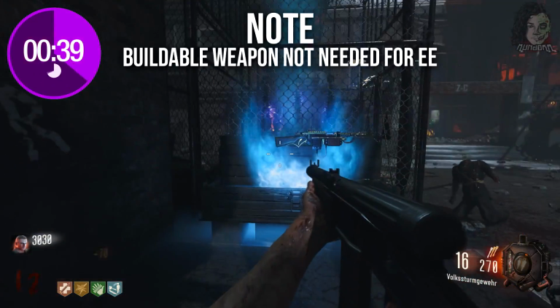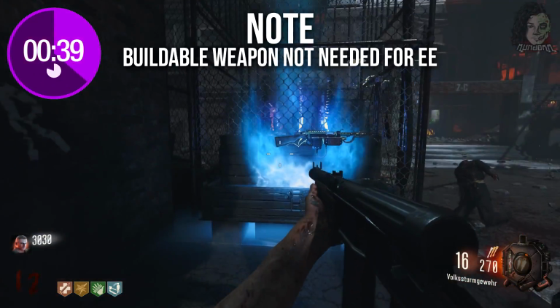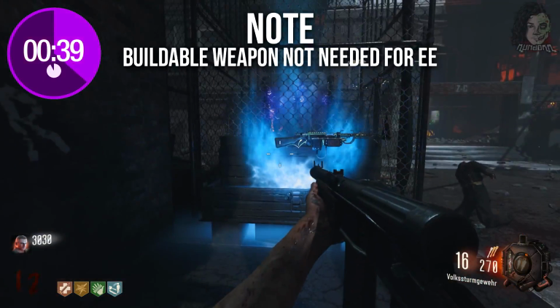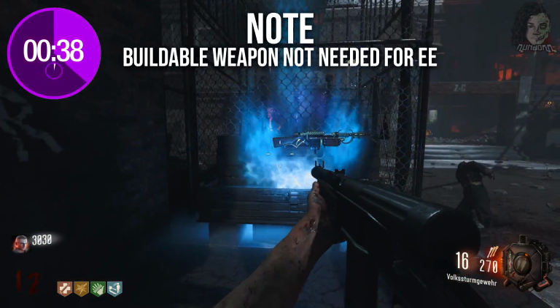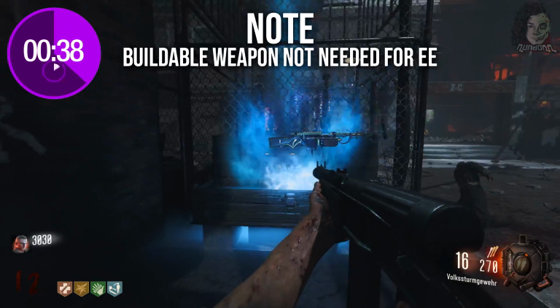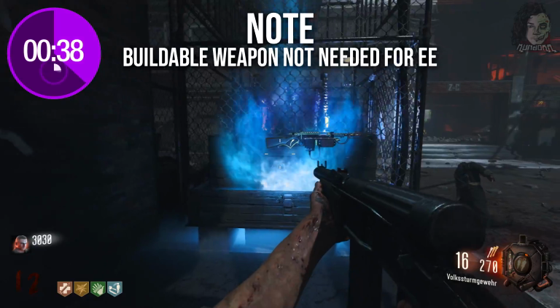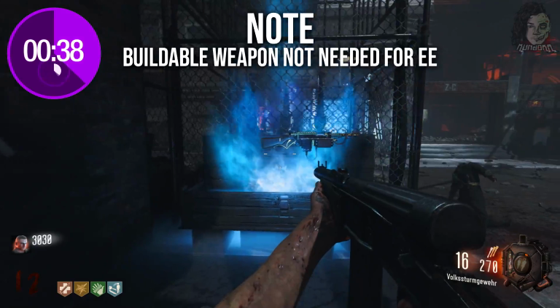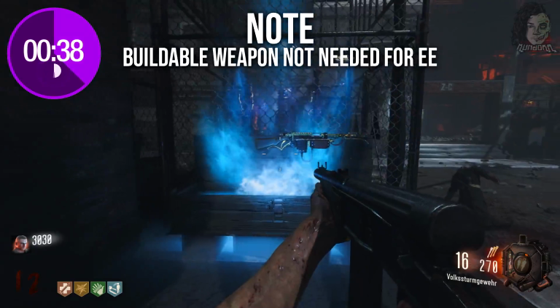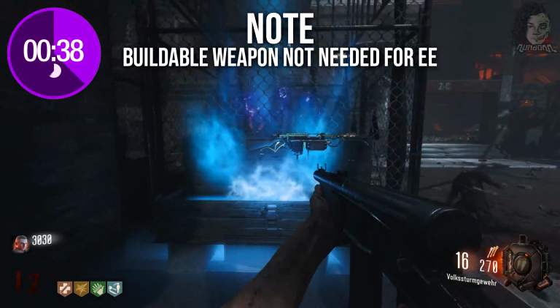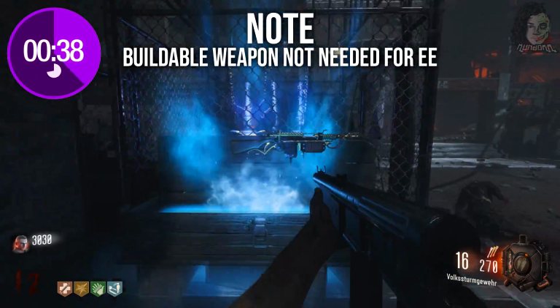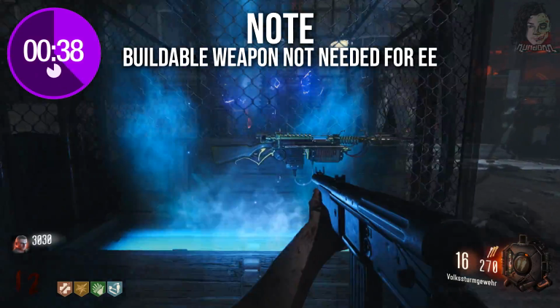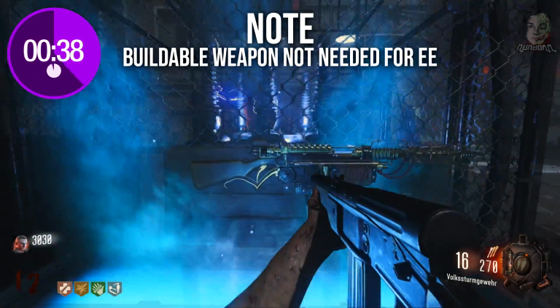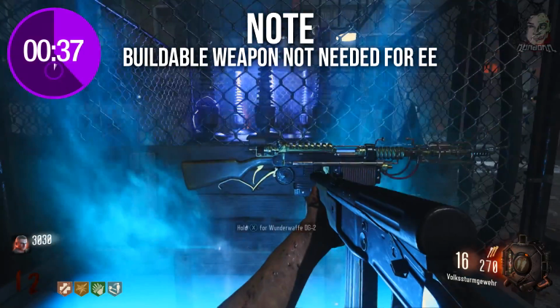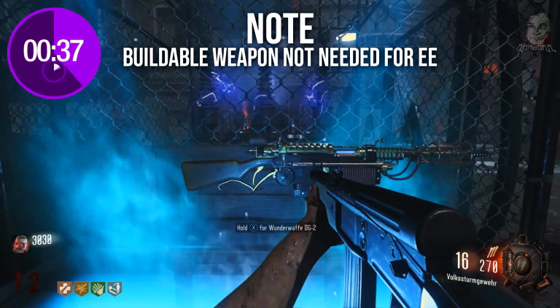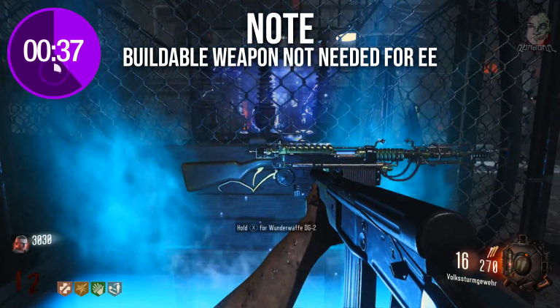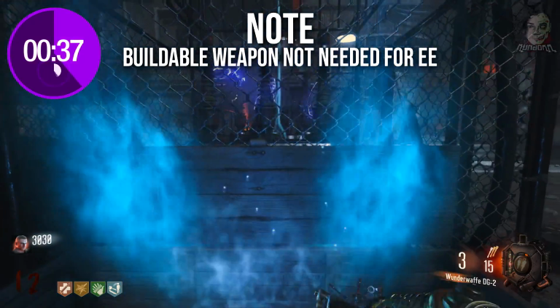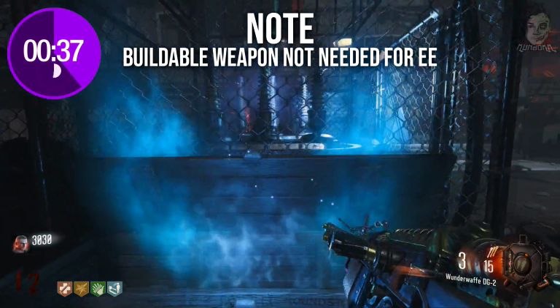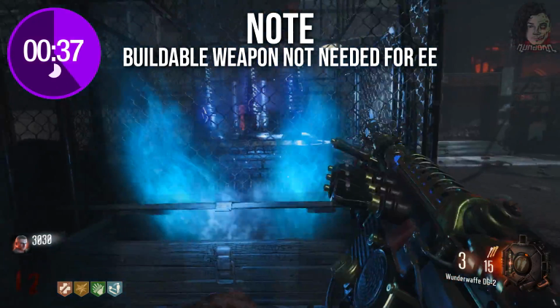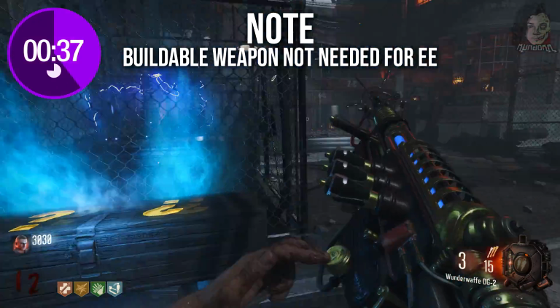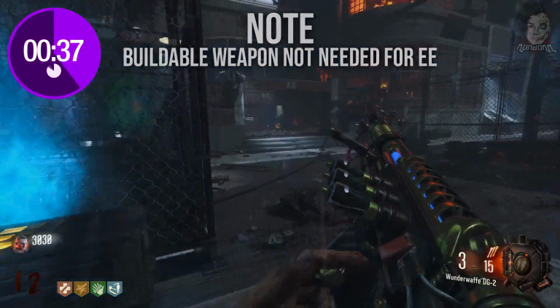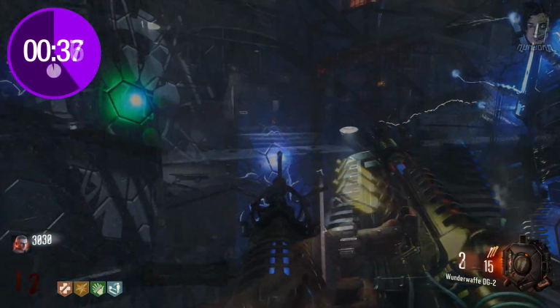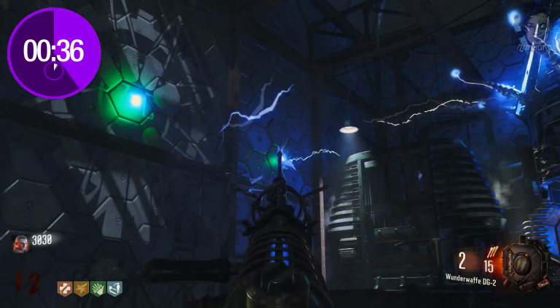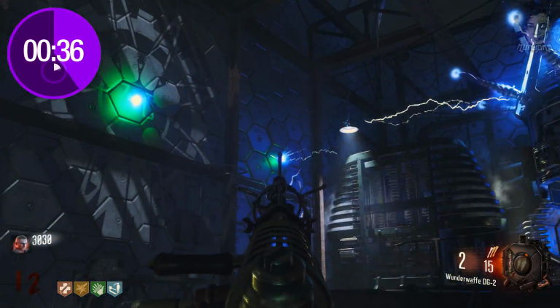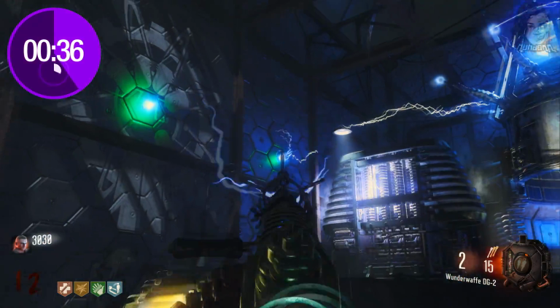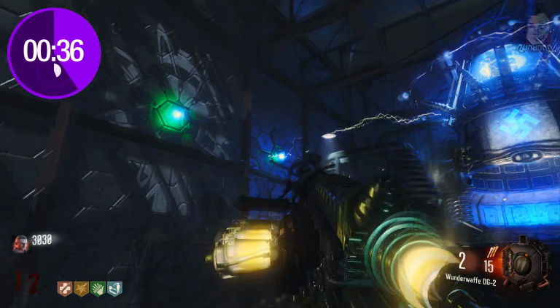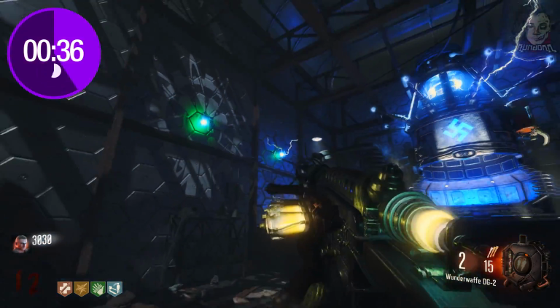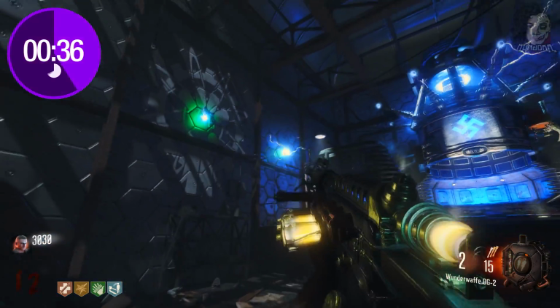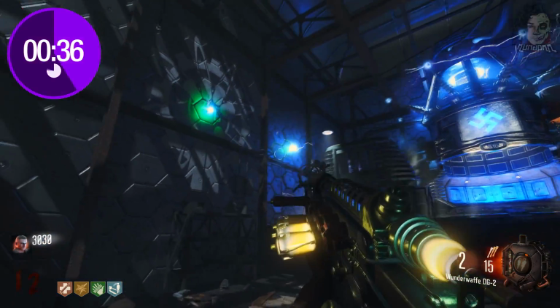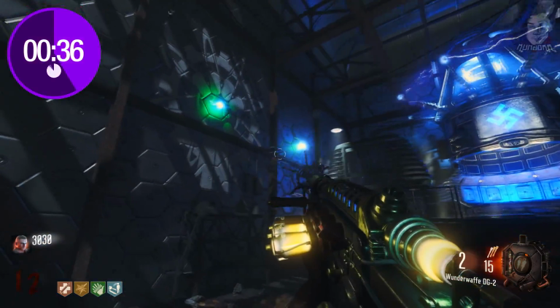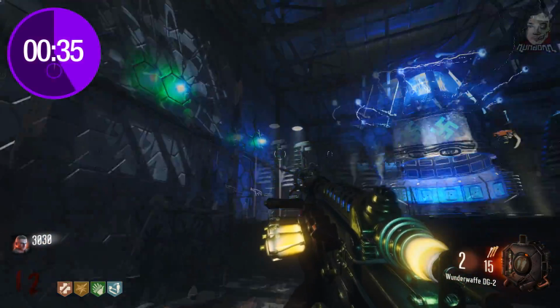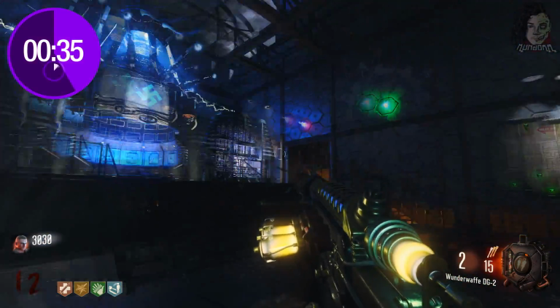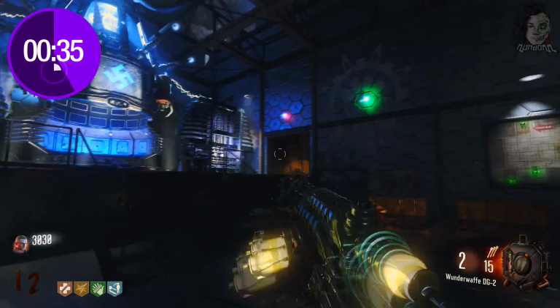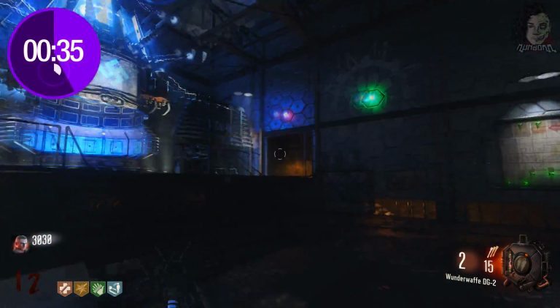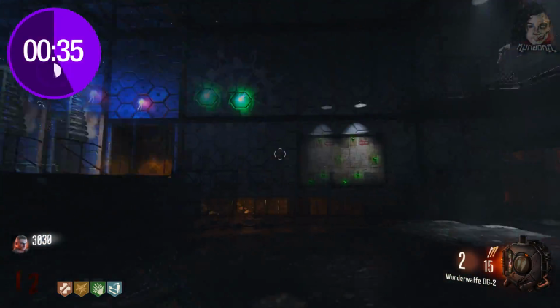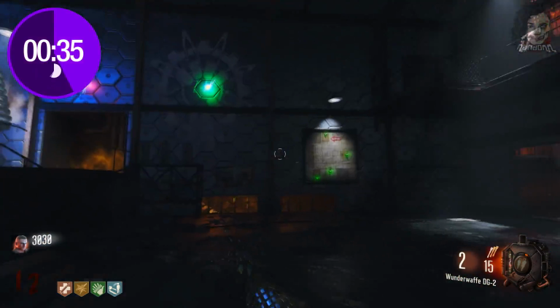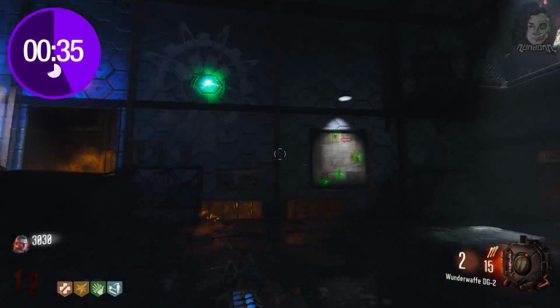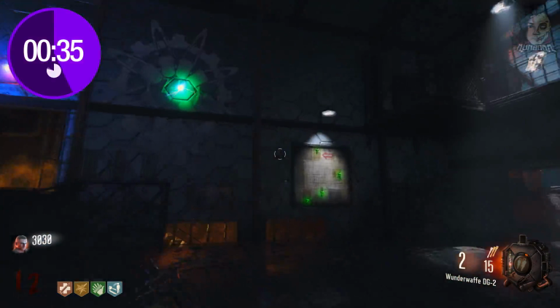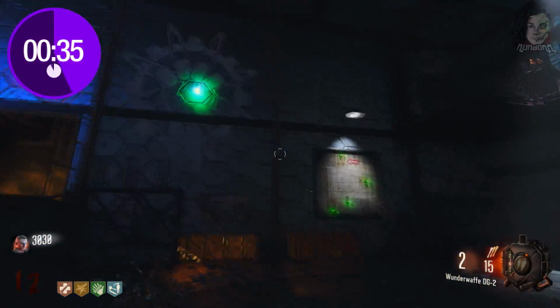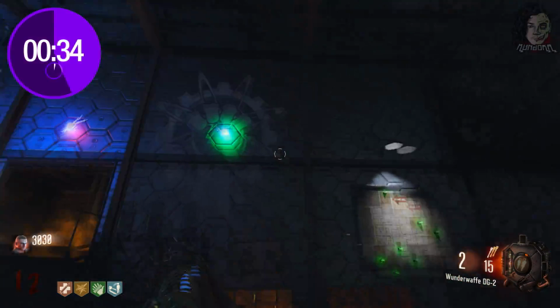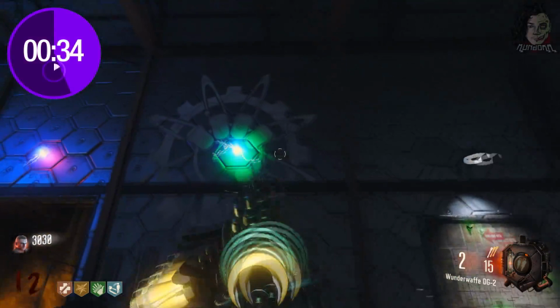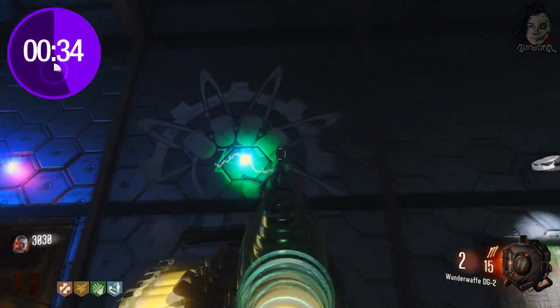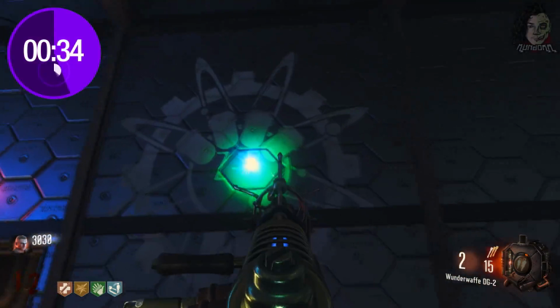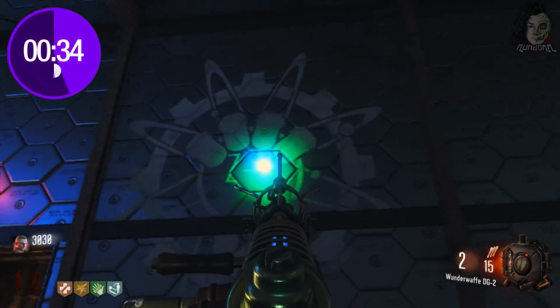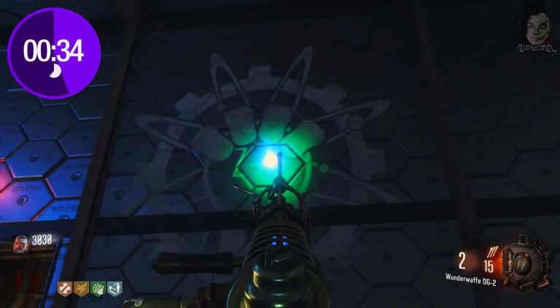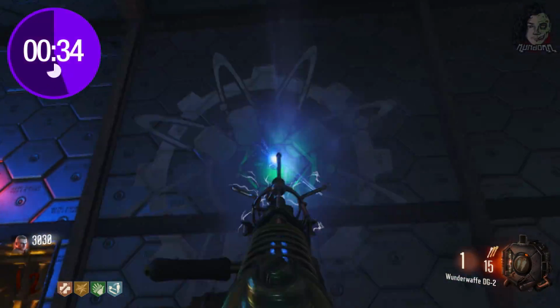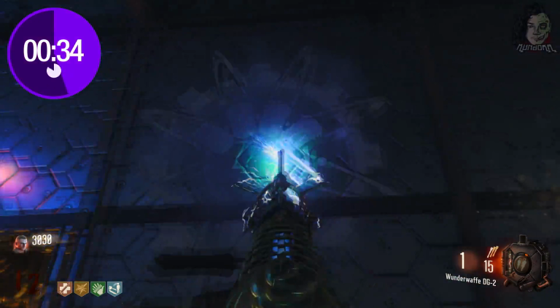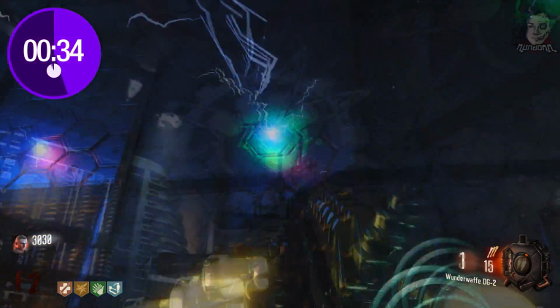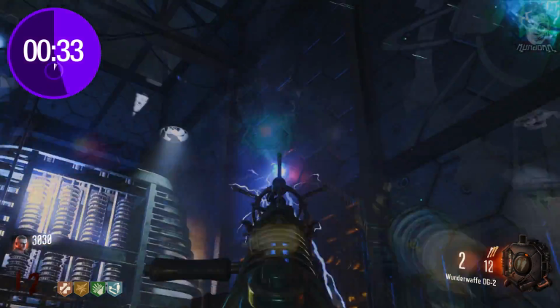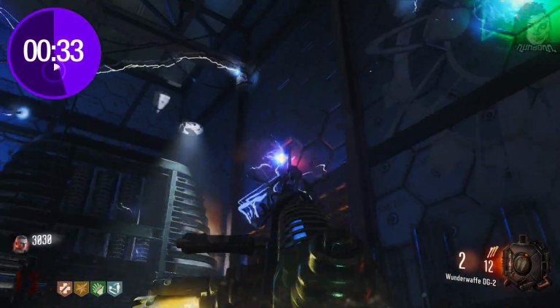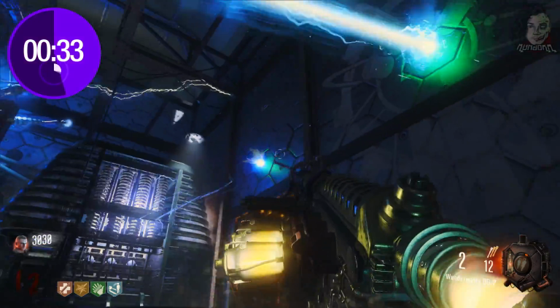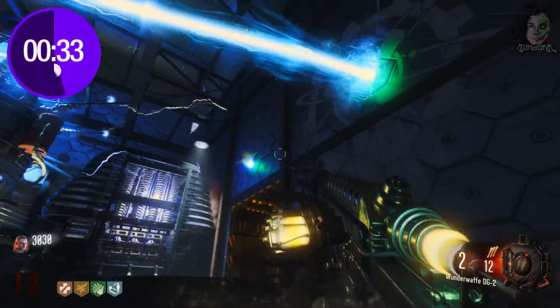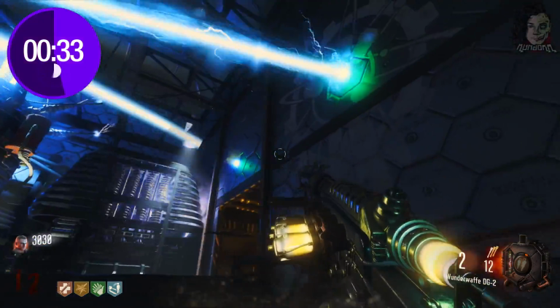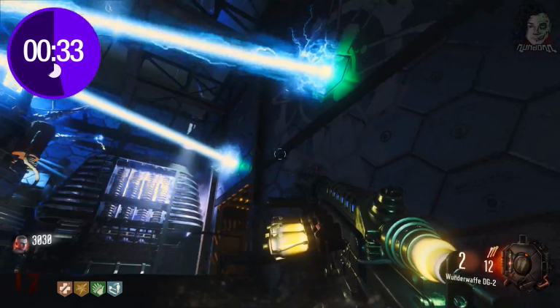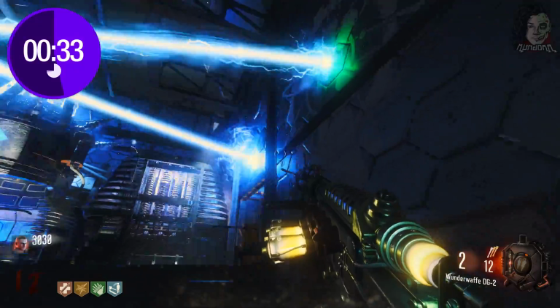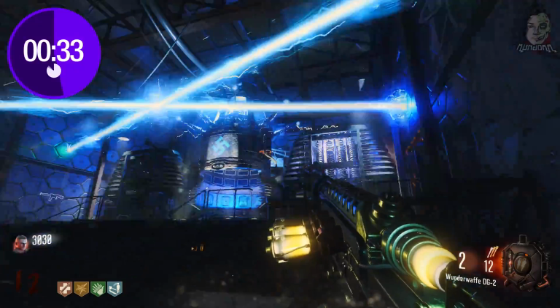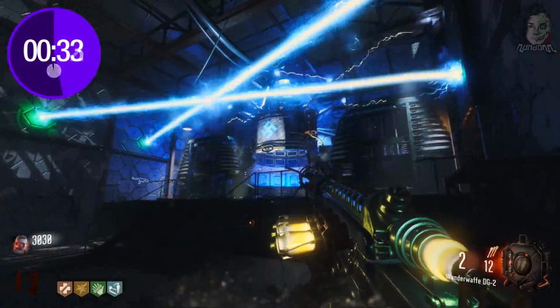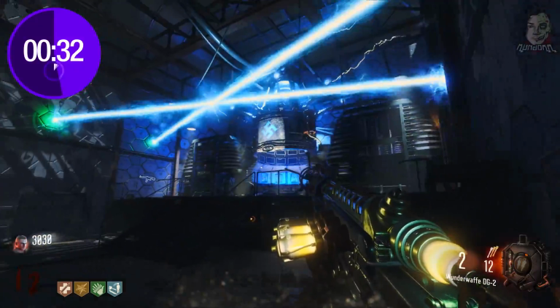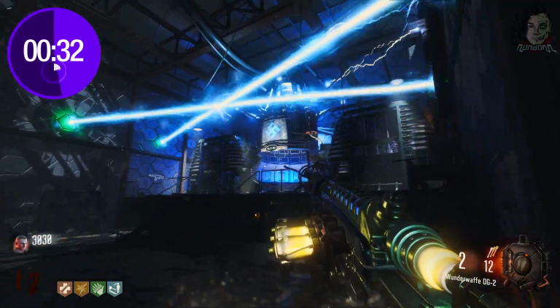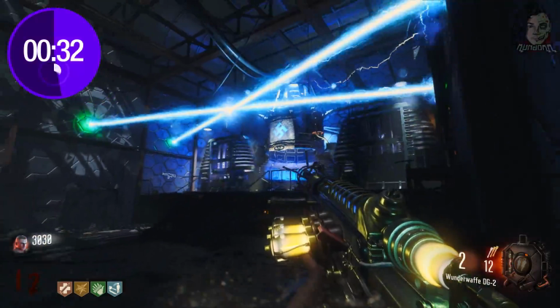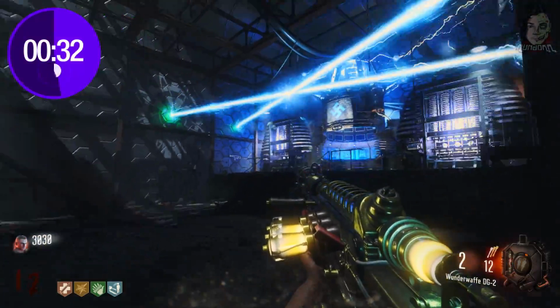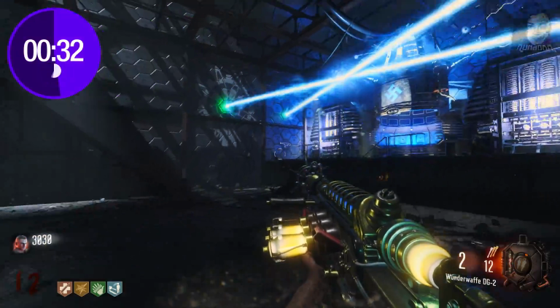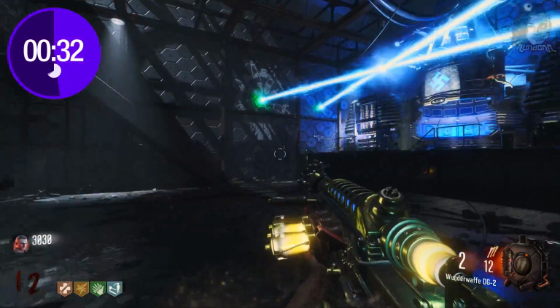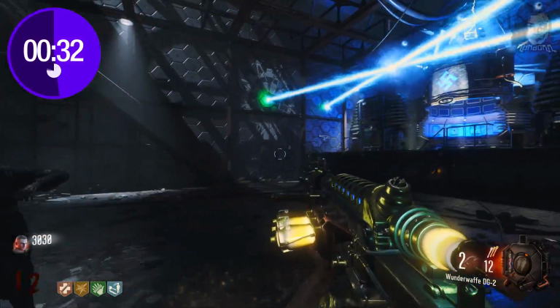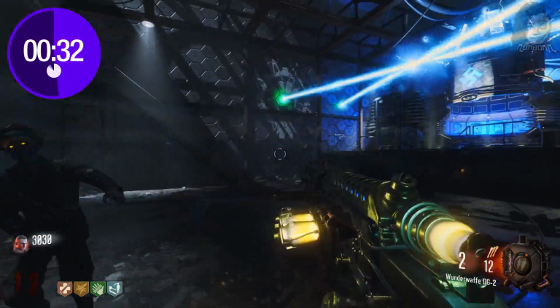Get the original Wunderwaffe DG2 from the box and shoot the wall lights in the catwalk area diagonally to form a cross. Be sure that you're linking the red light last.